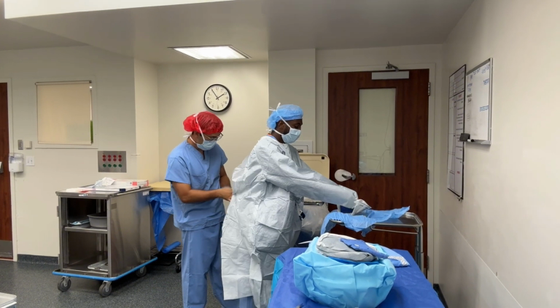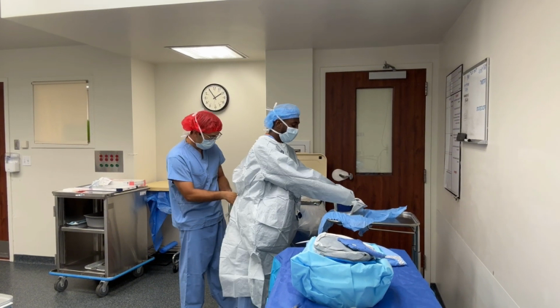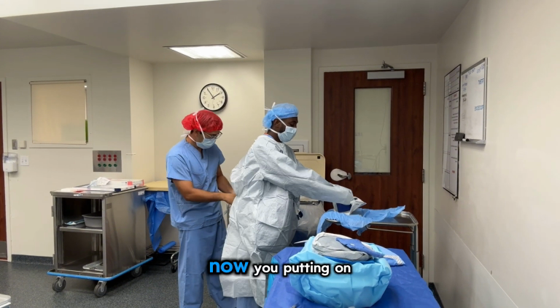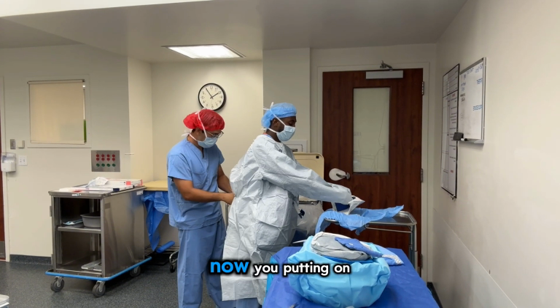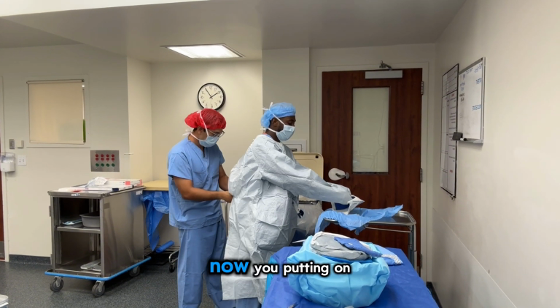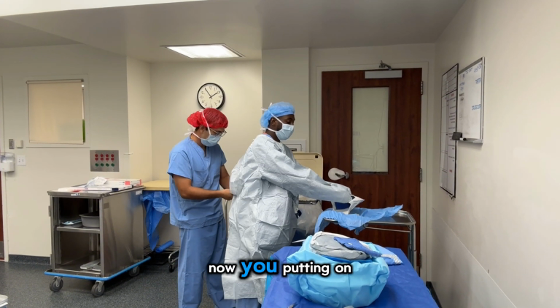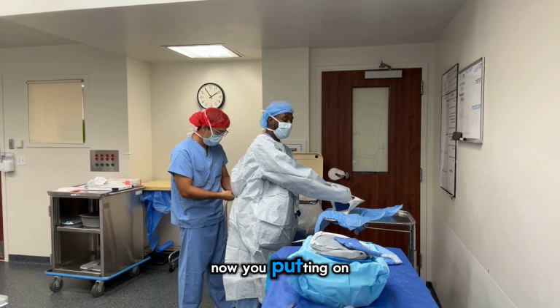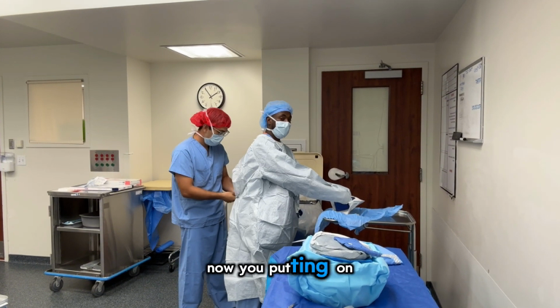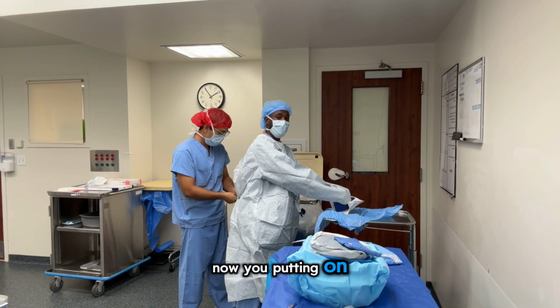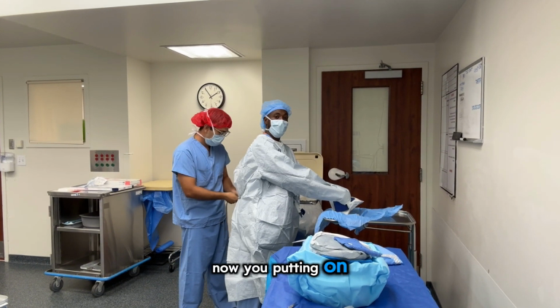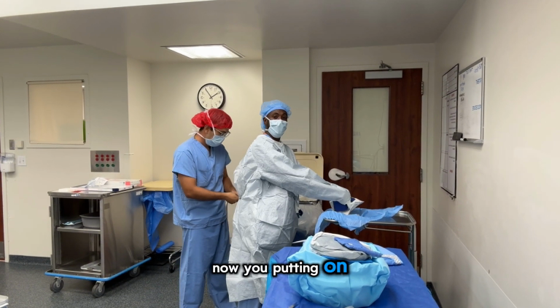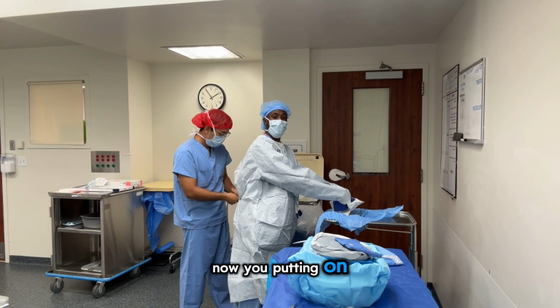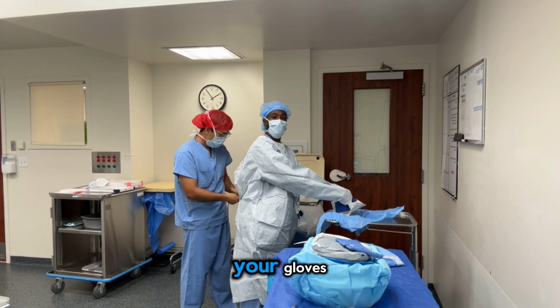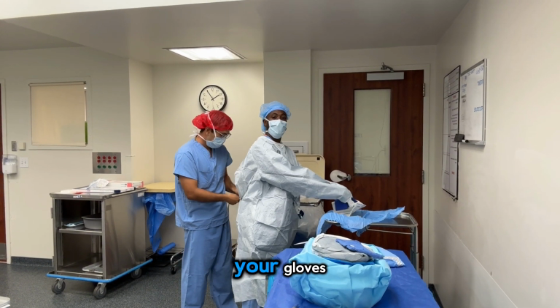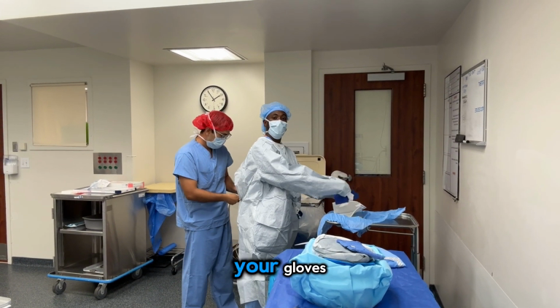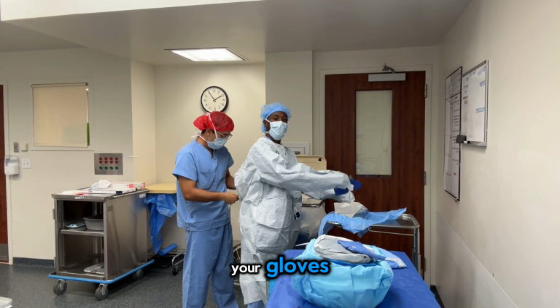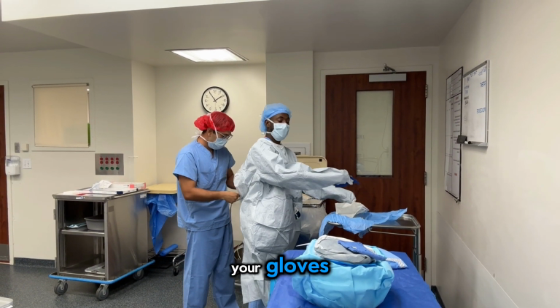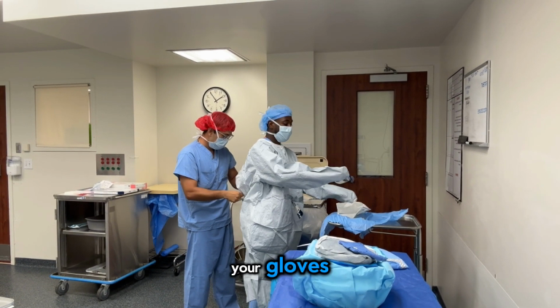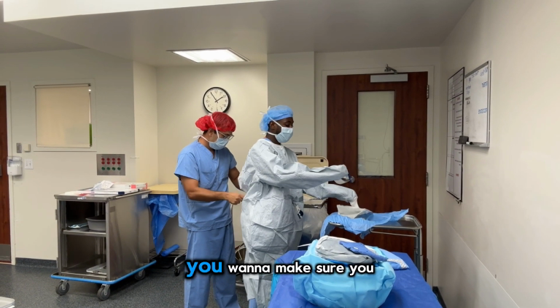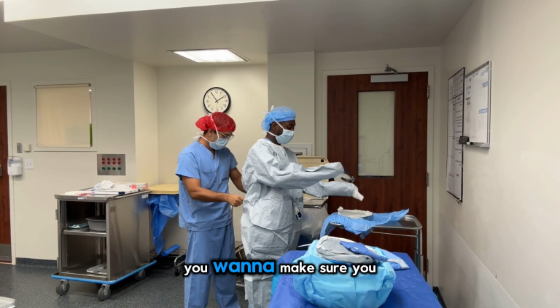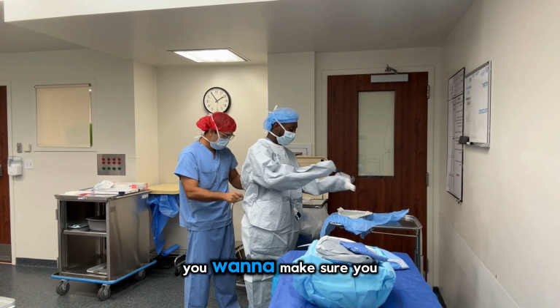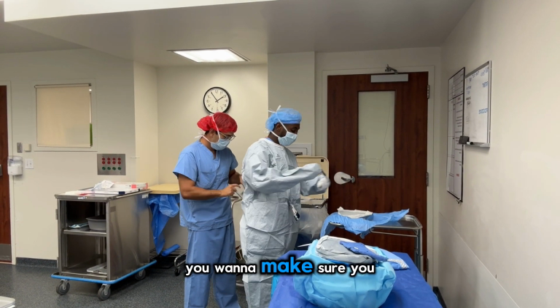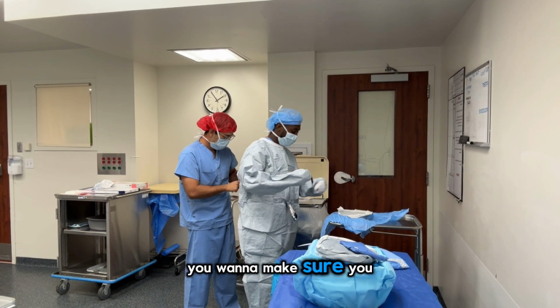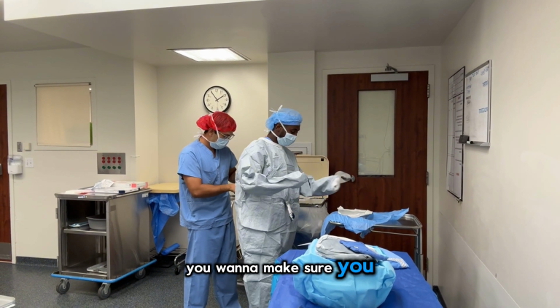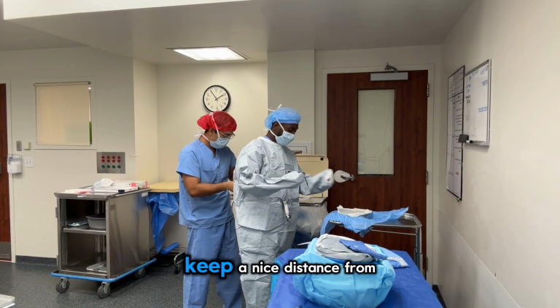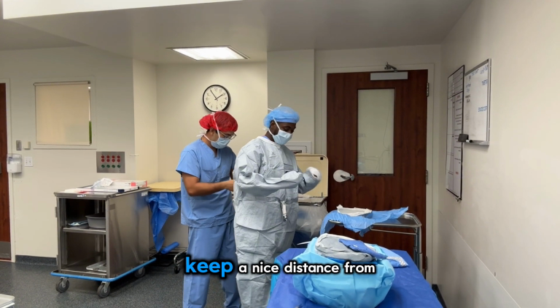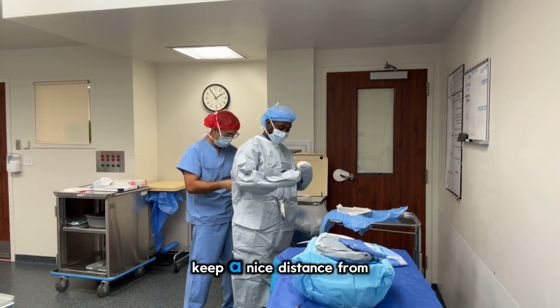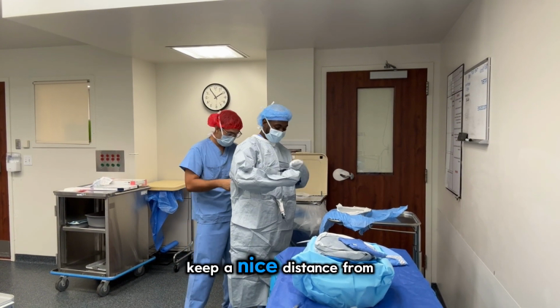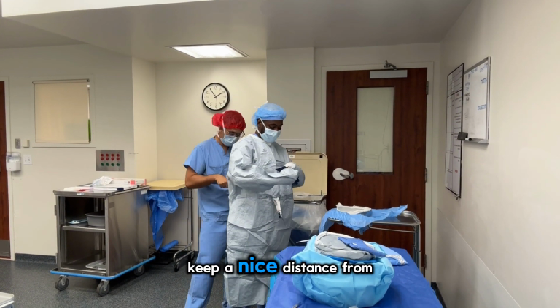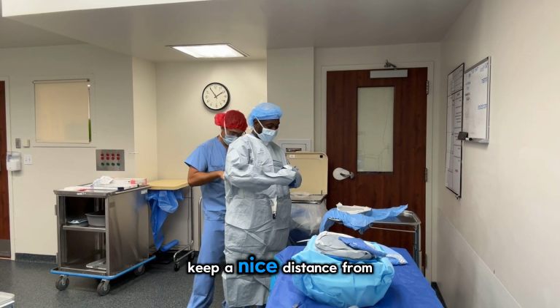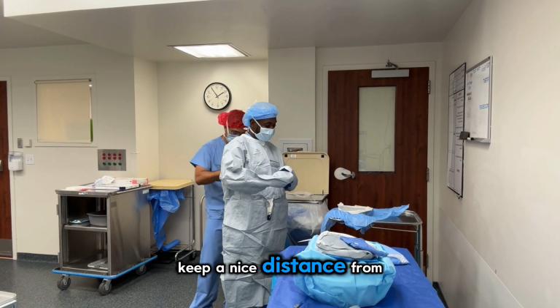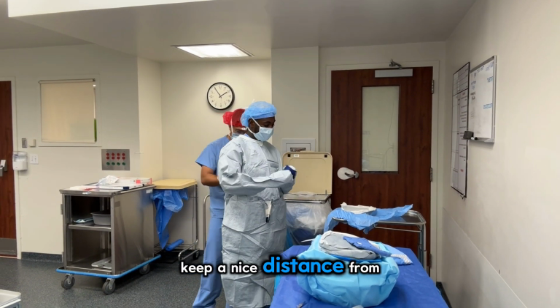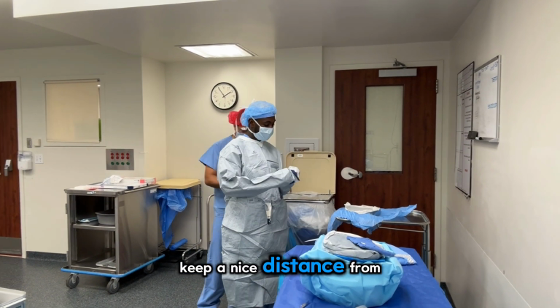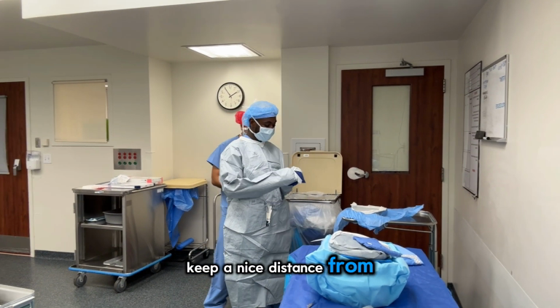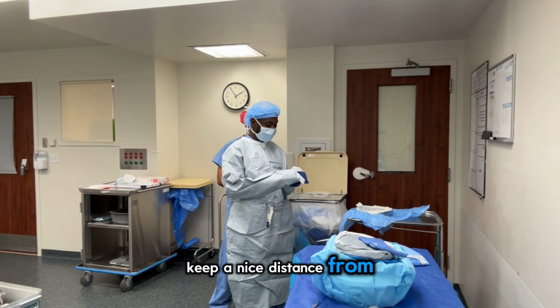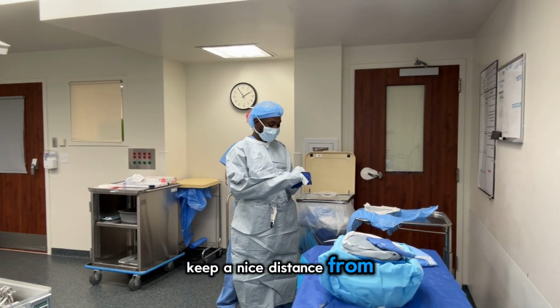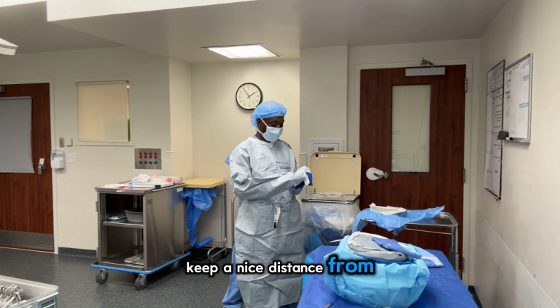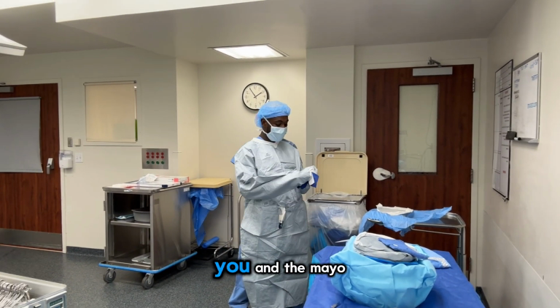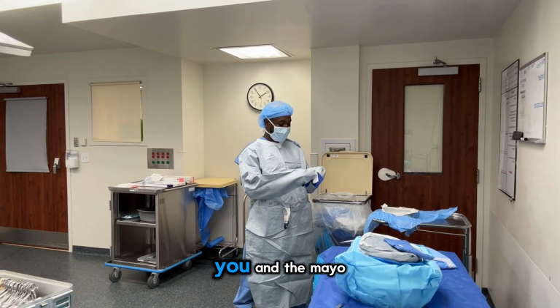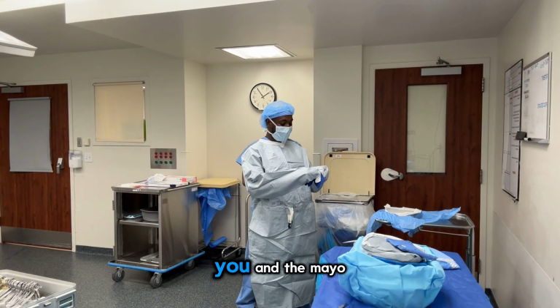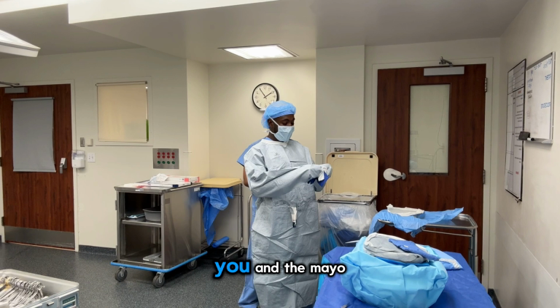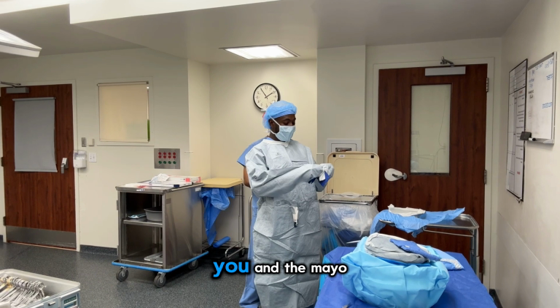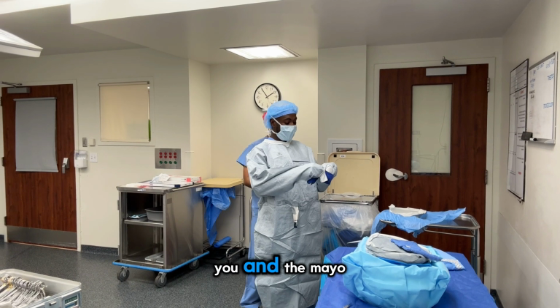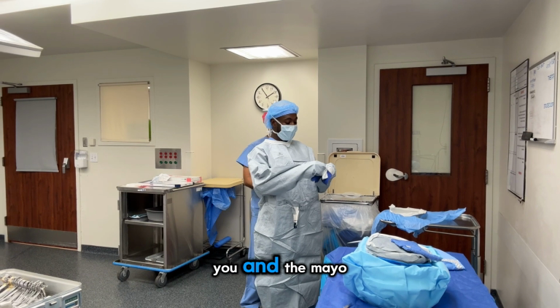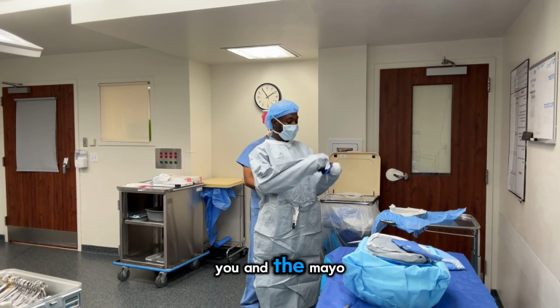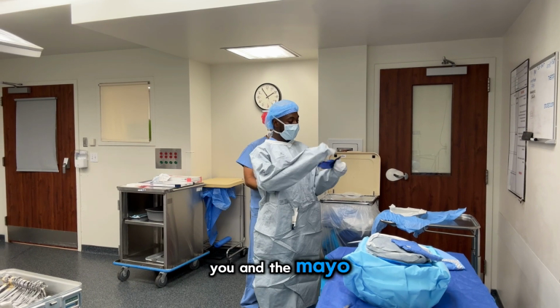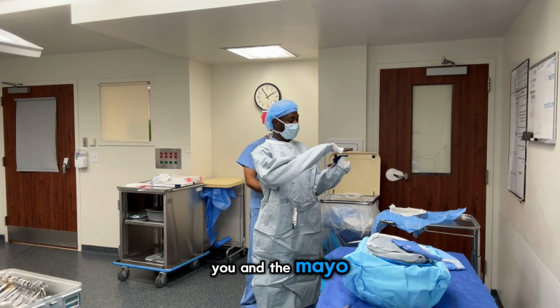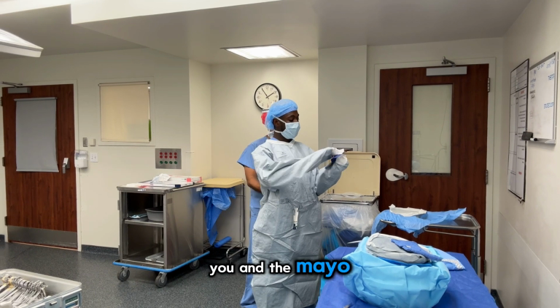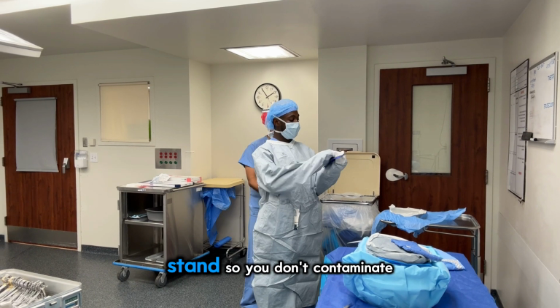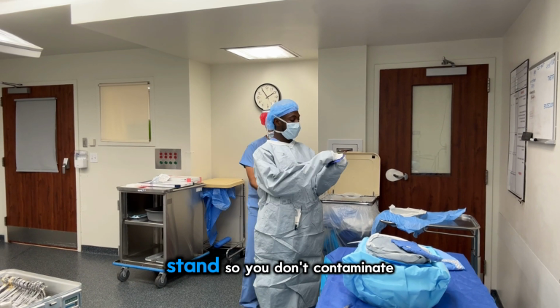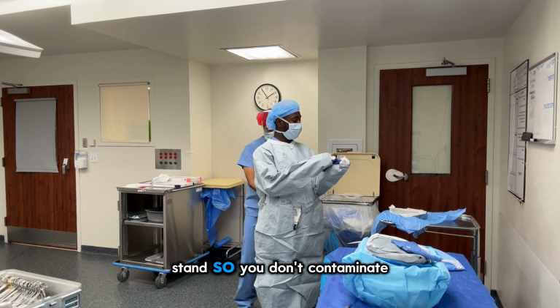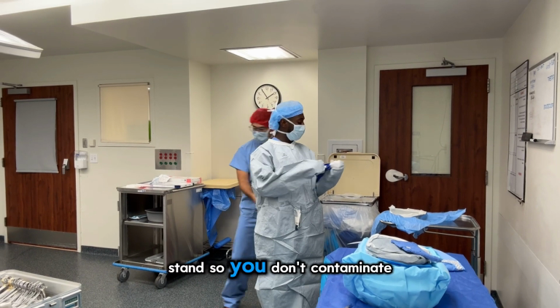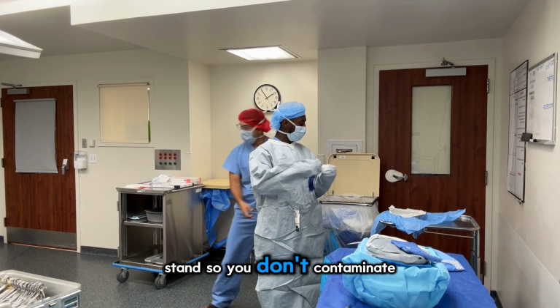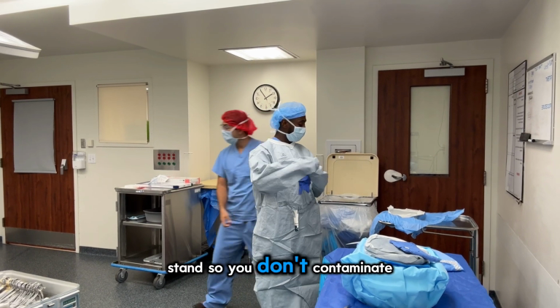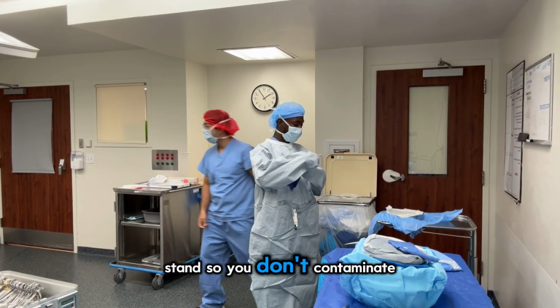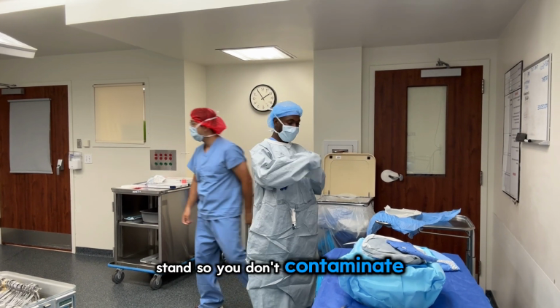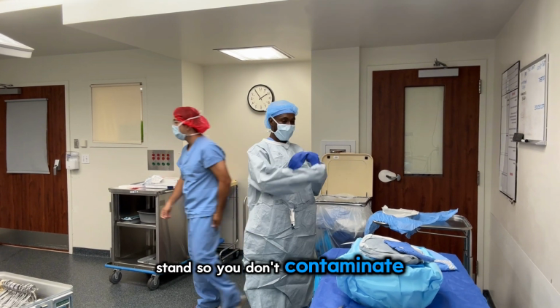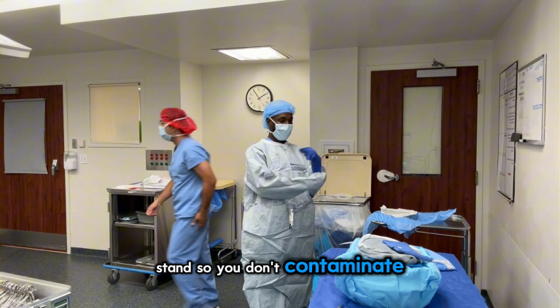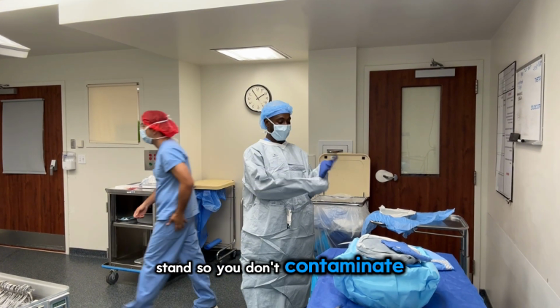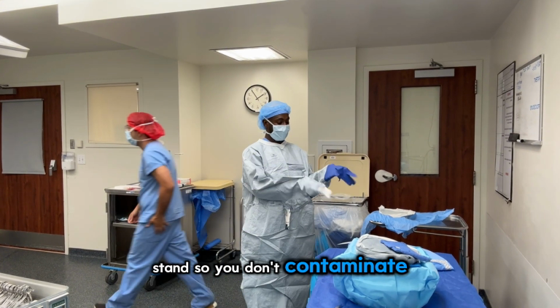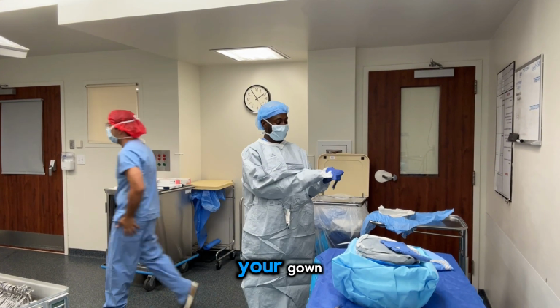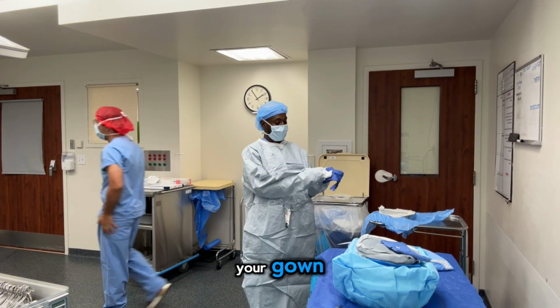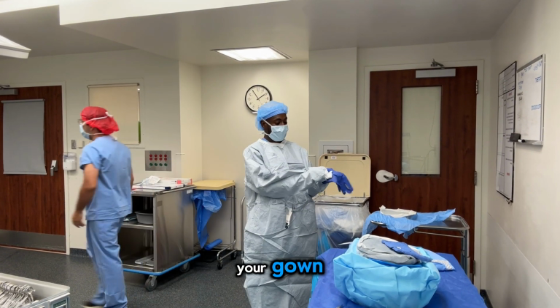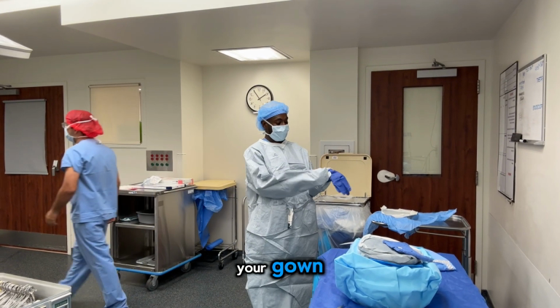When you're putting on your gloves, you want to make sure you're keeping a nice distance from yourself and the mayo stand so you don't contaminate your gown.